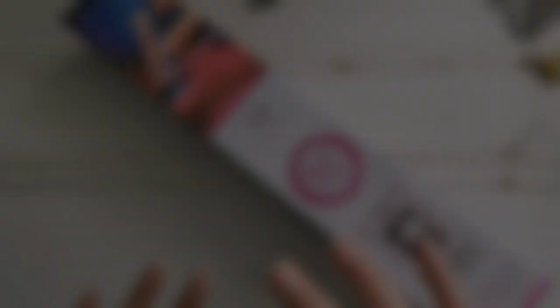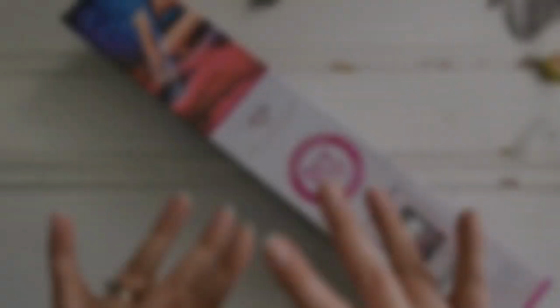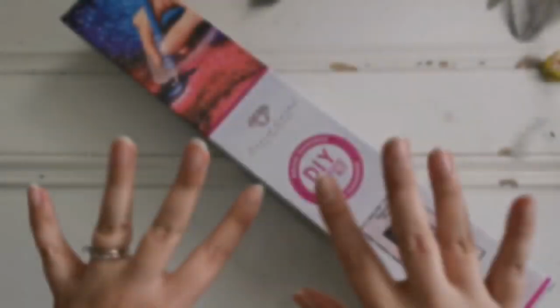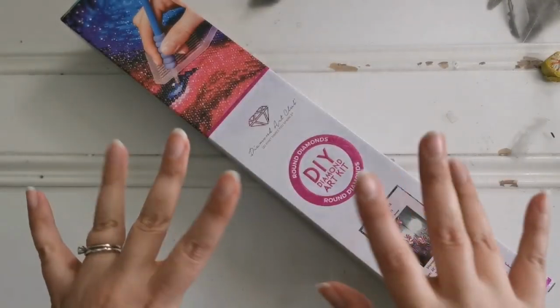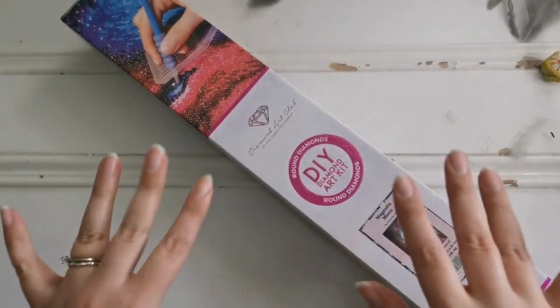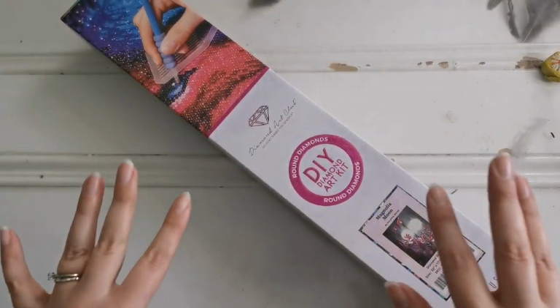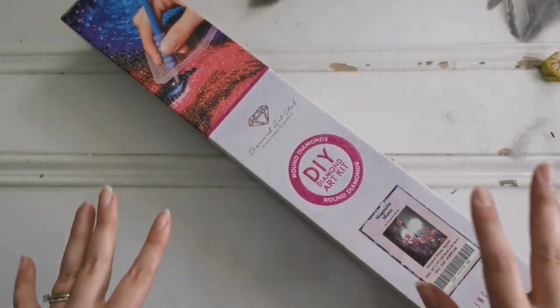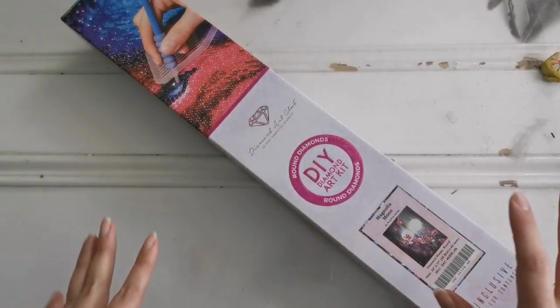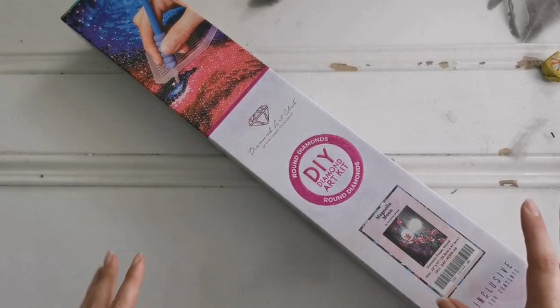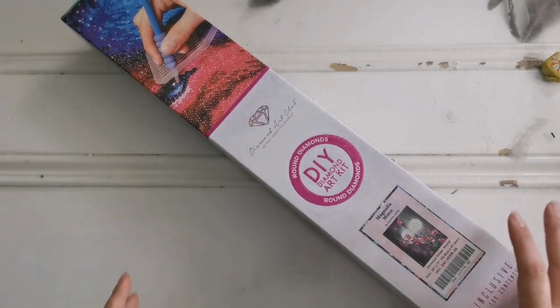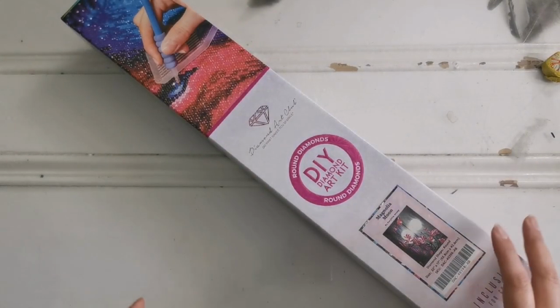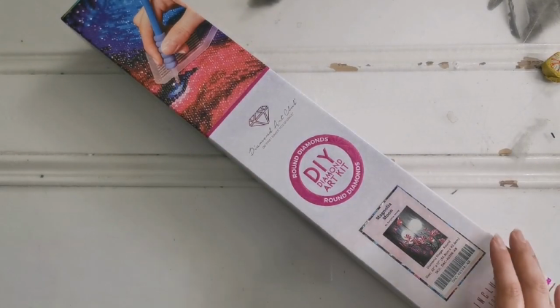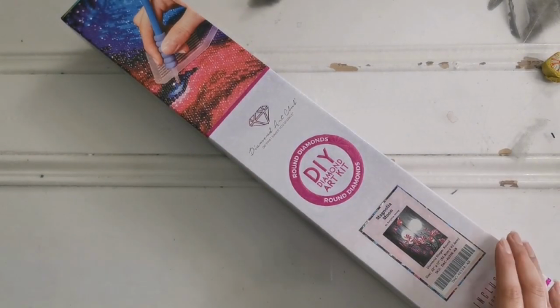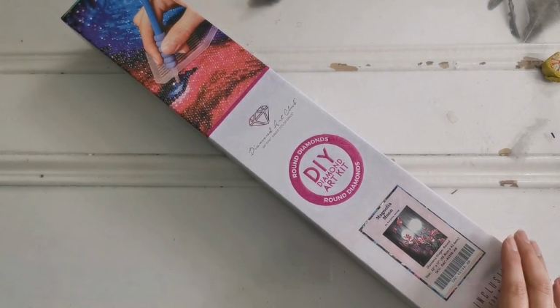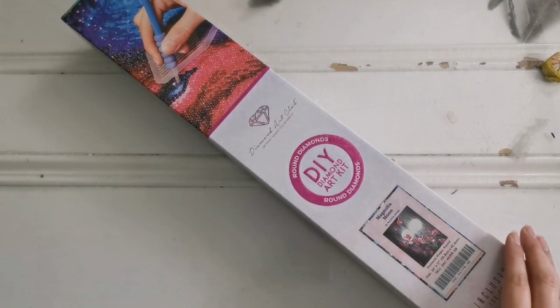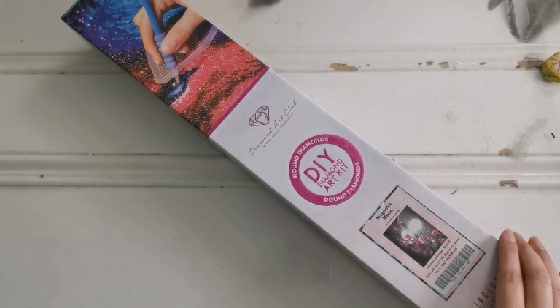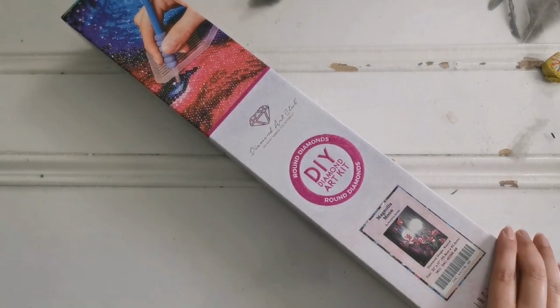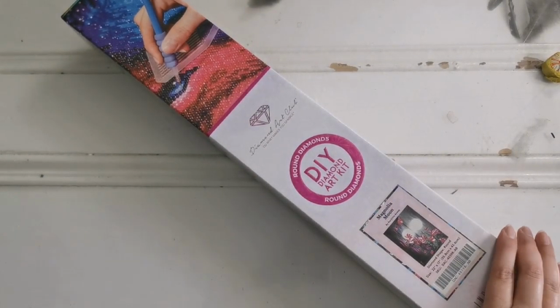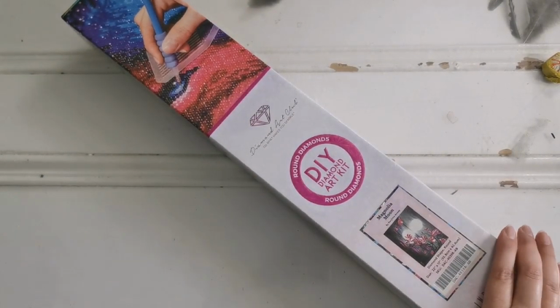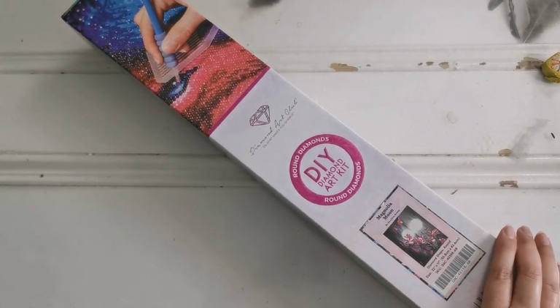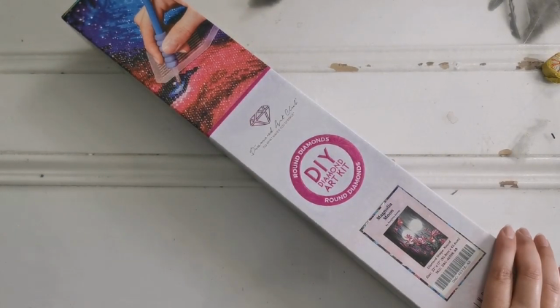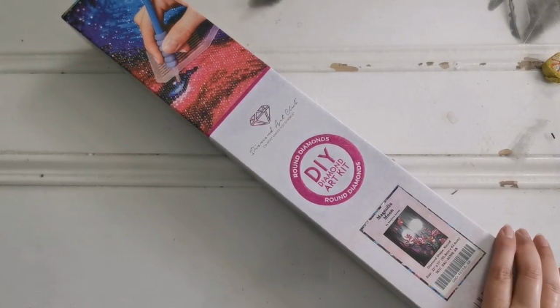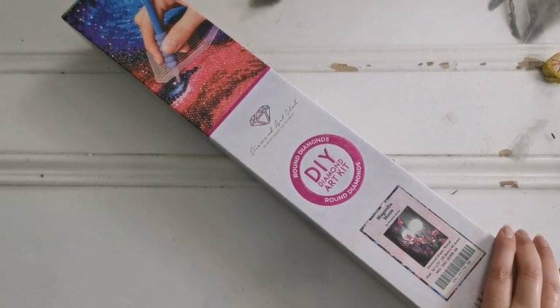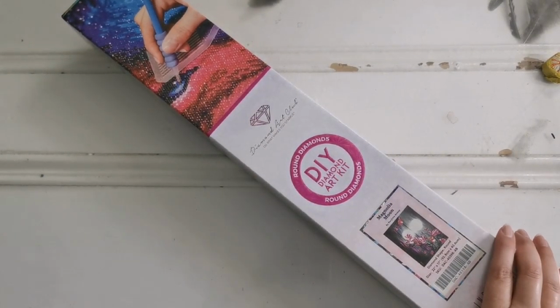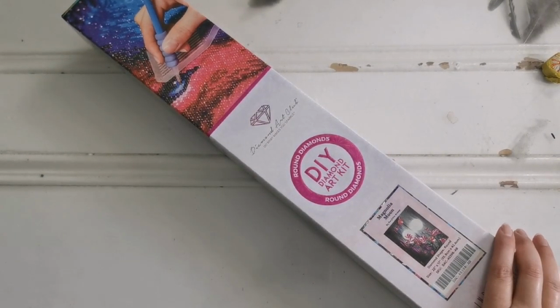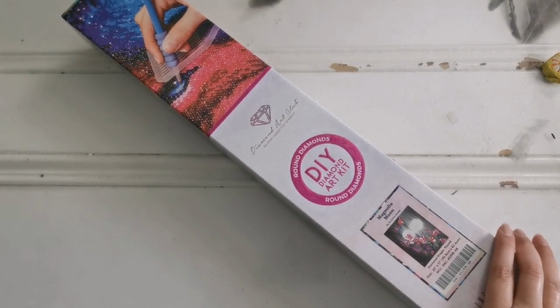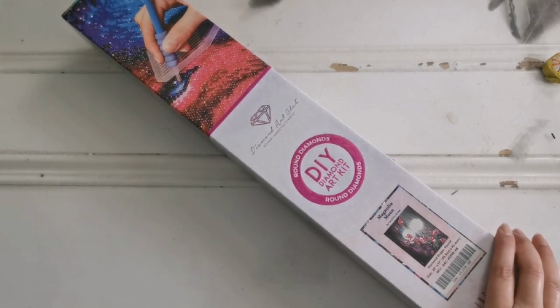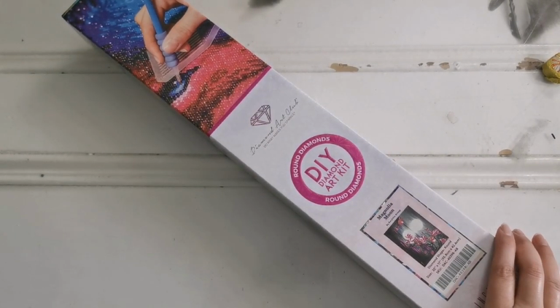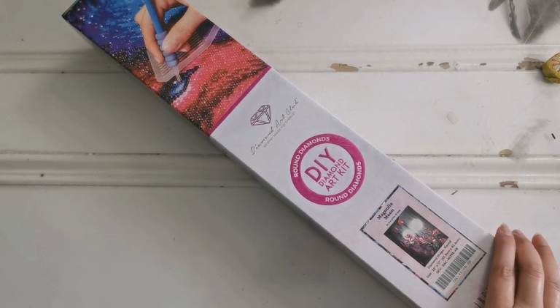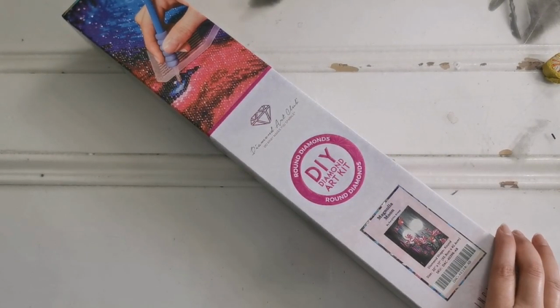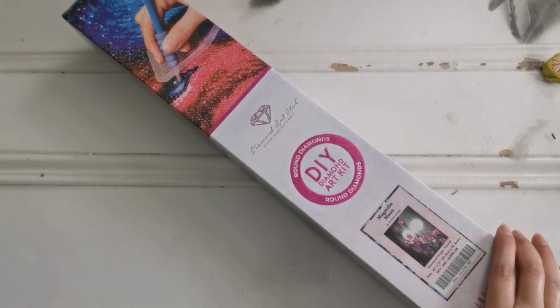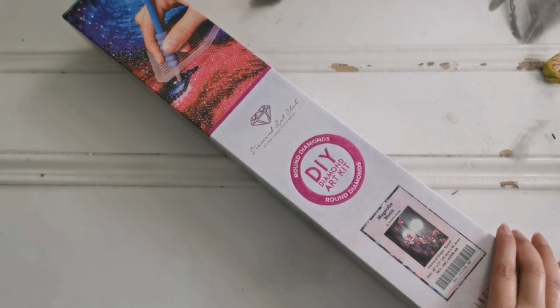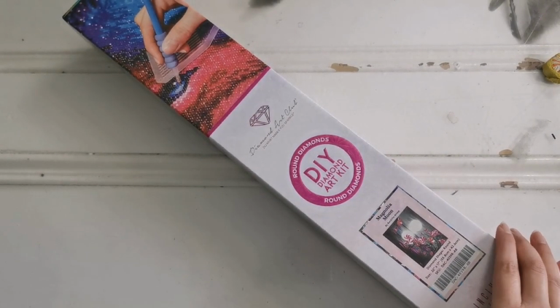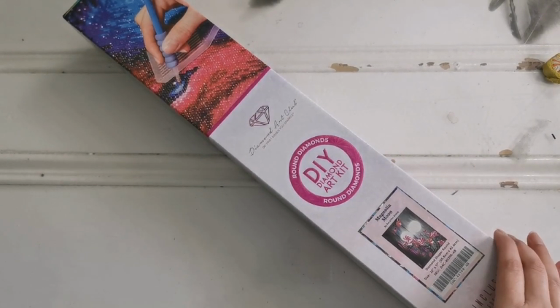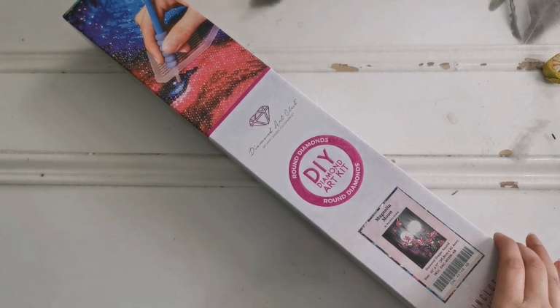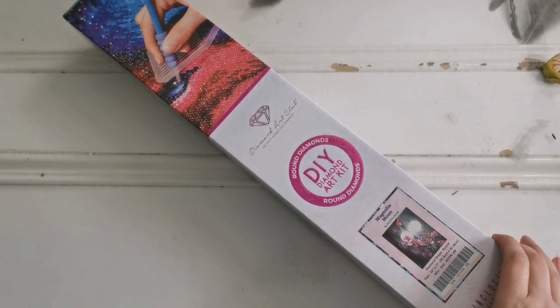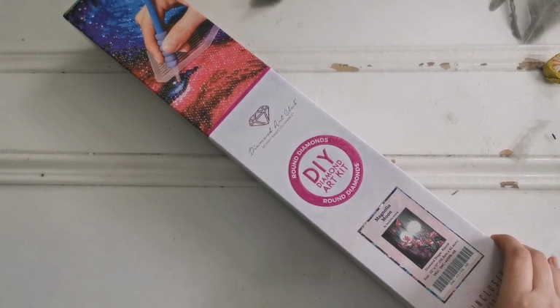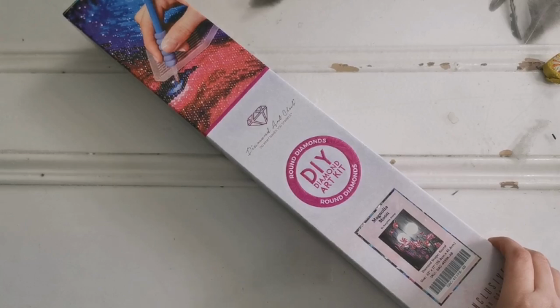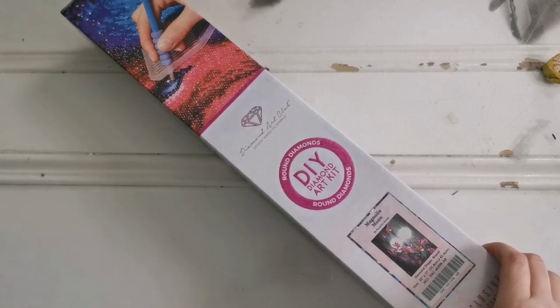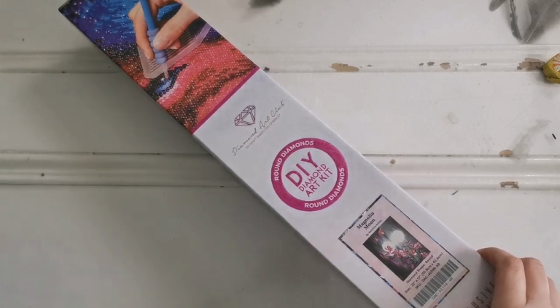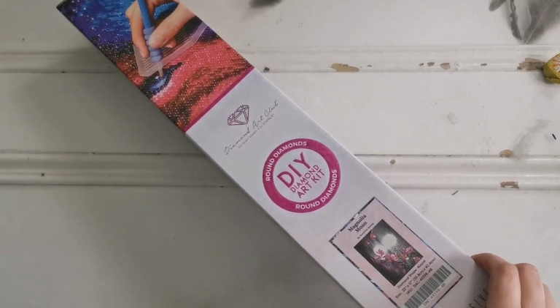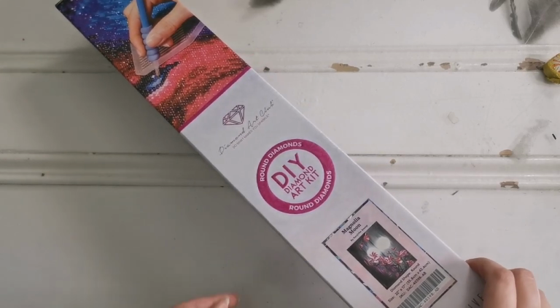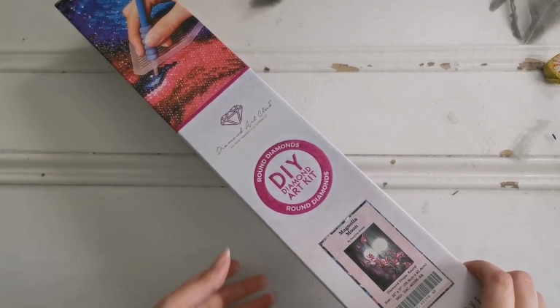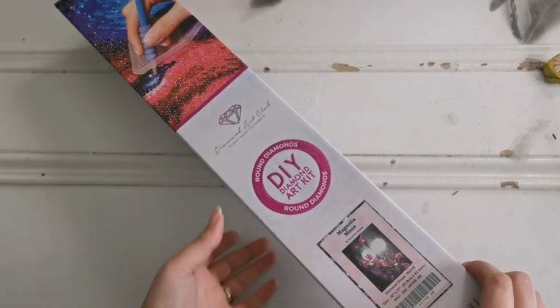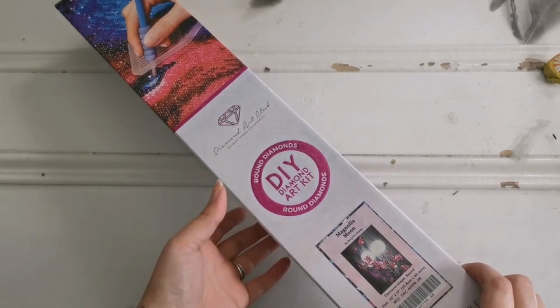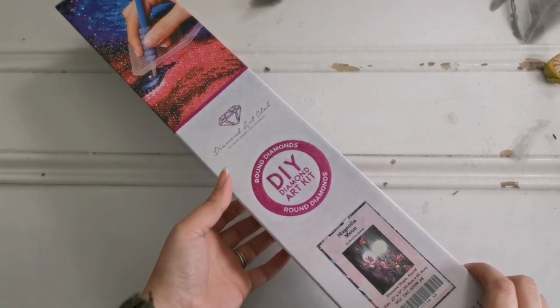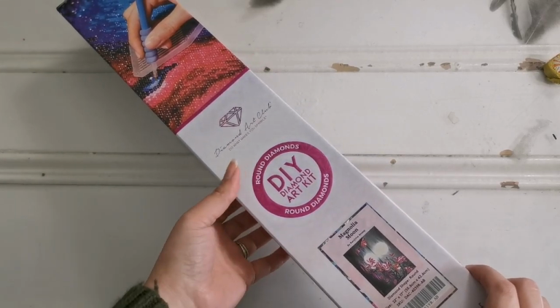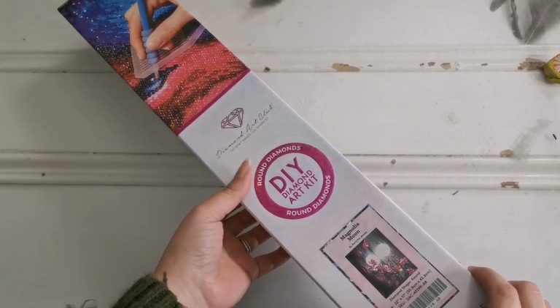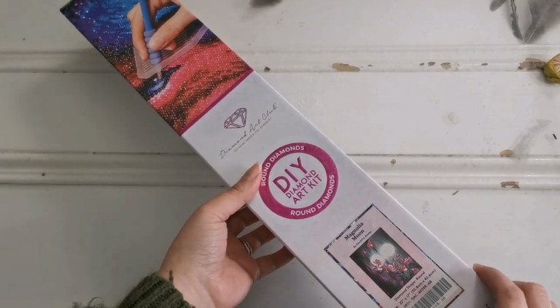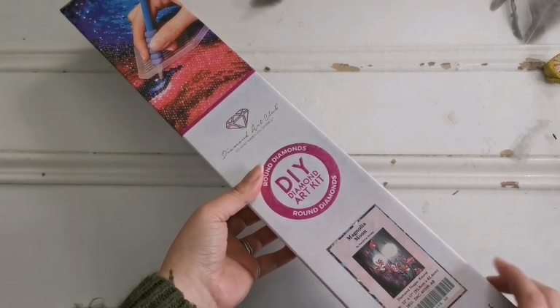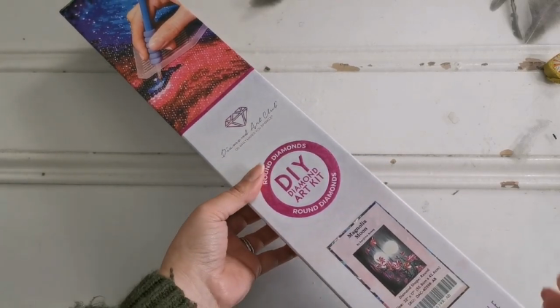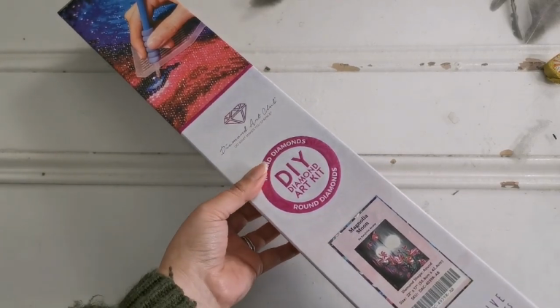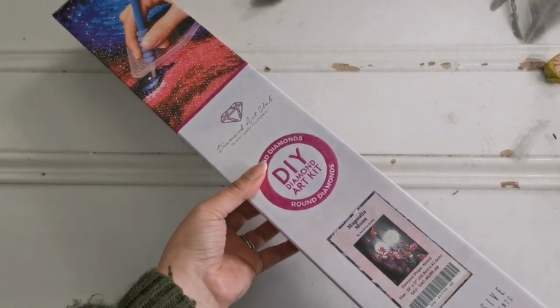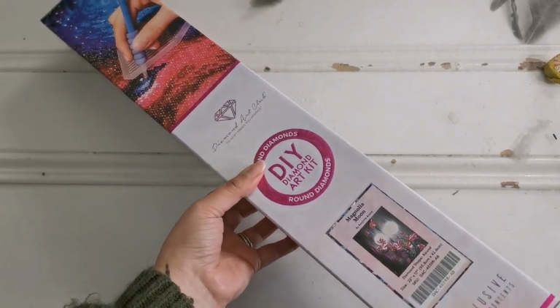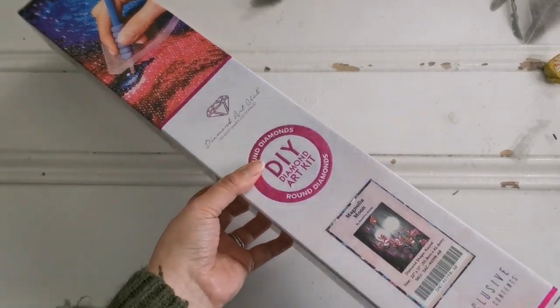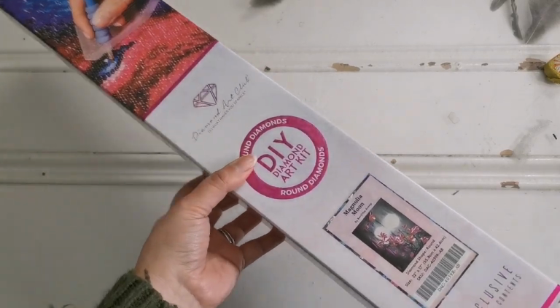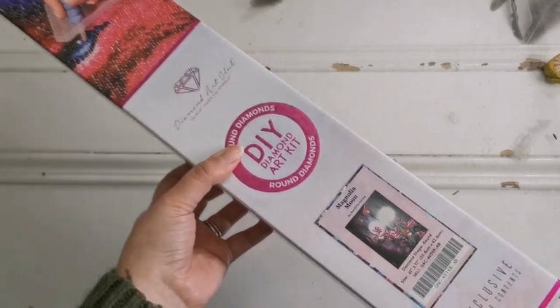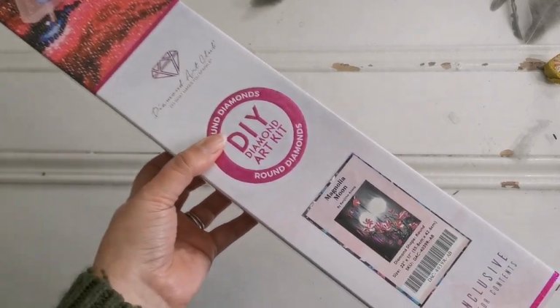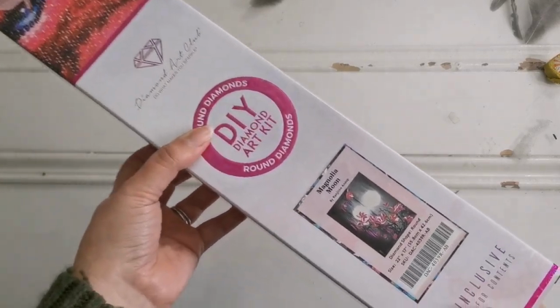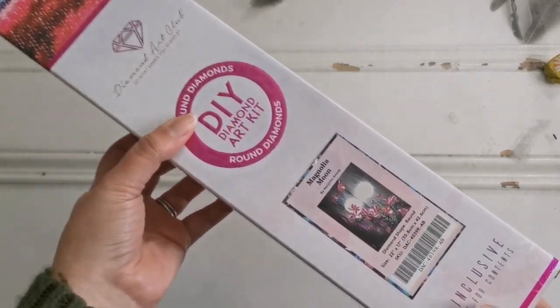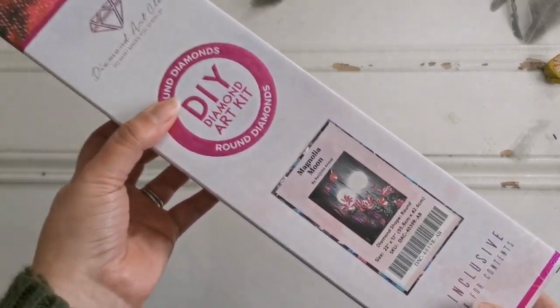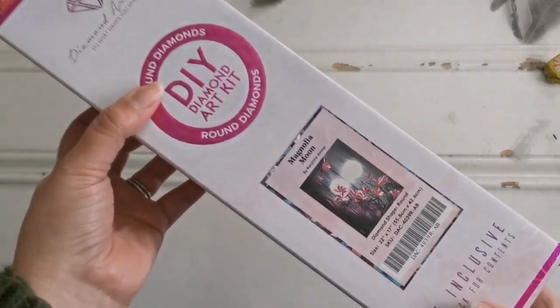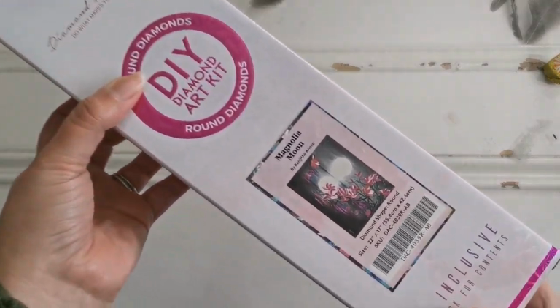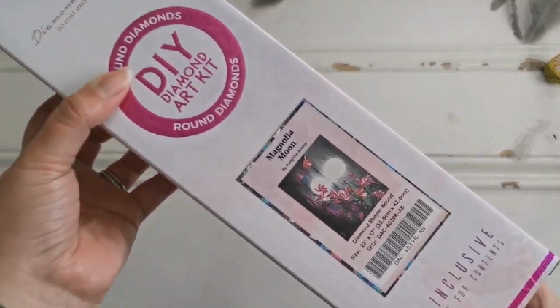Hello everyone and welcome back to my channel. My name is Rachel Ray and today I have another Diamond Art Club unboxing.